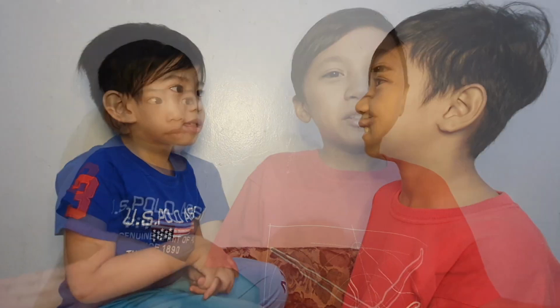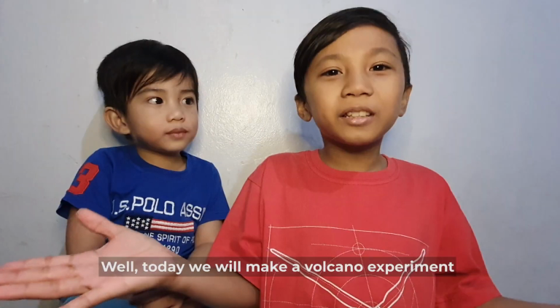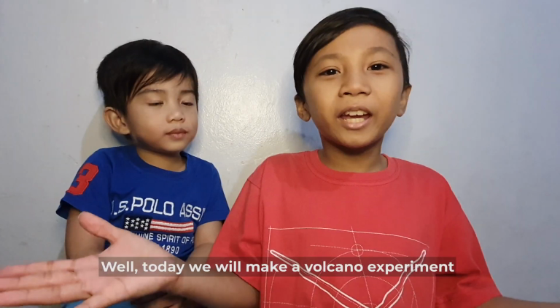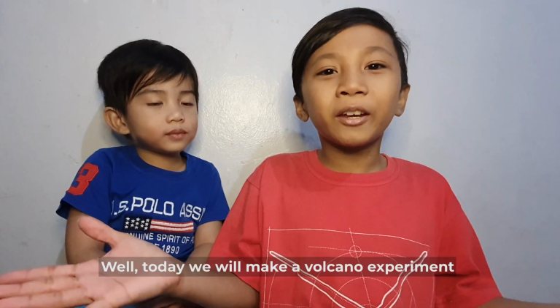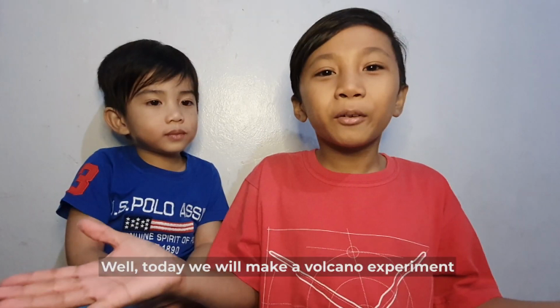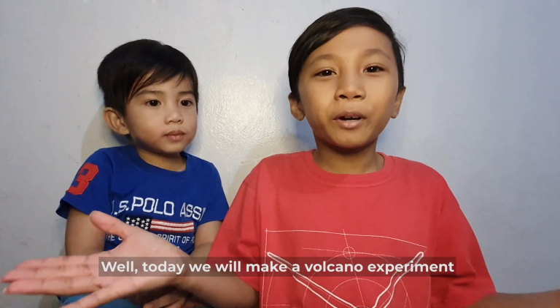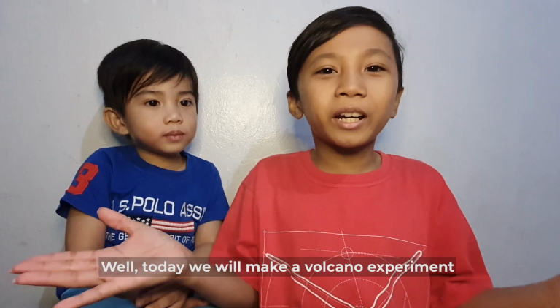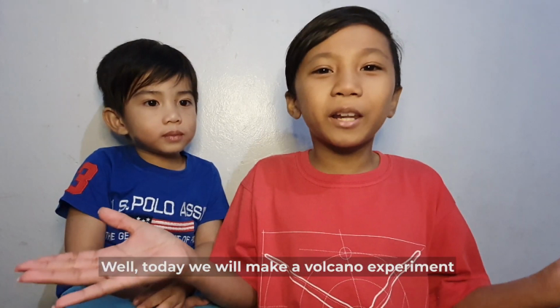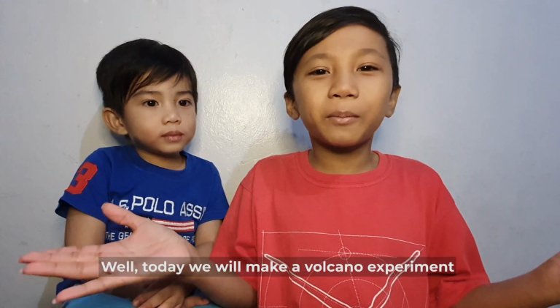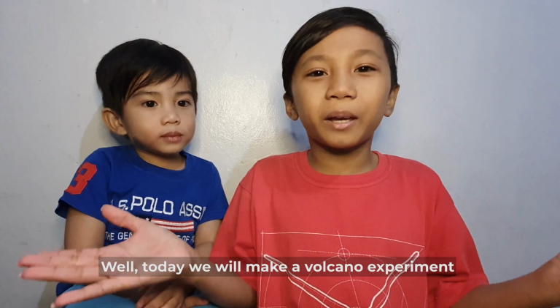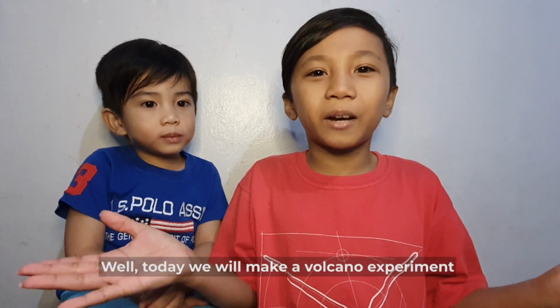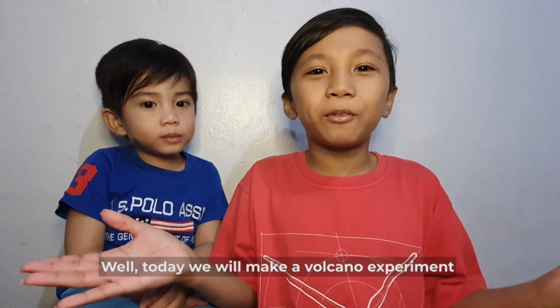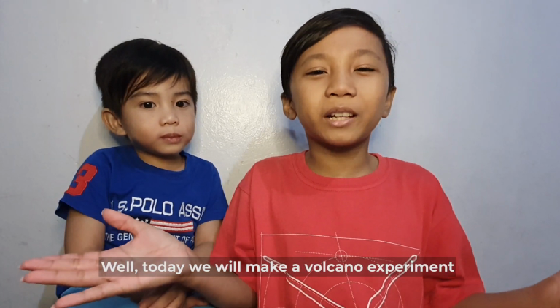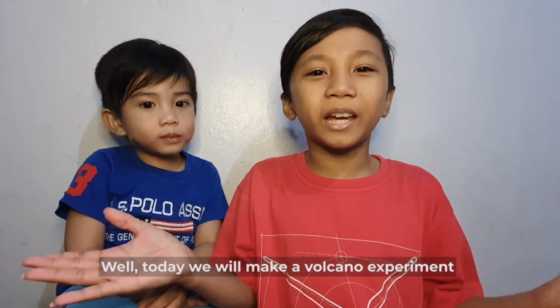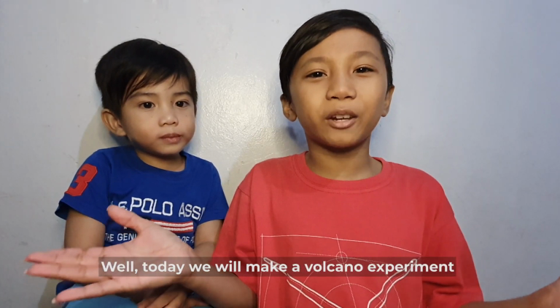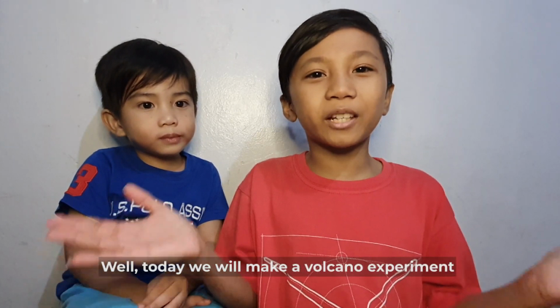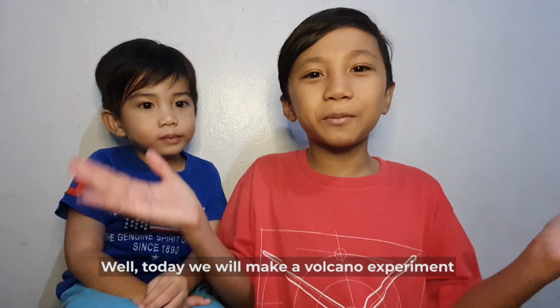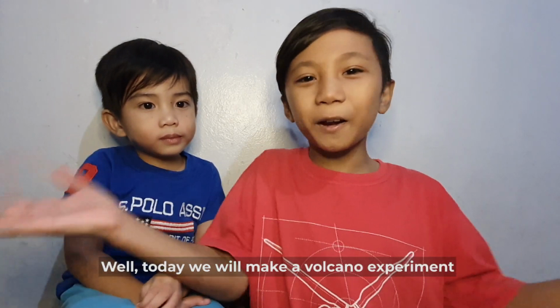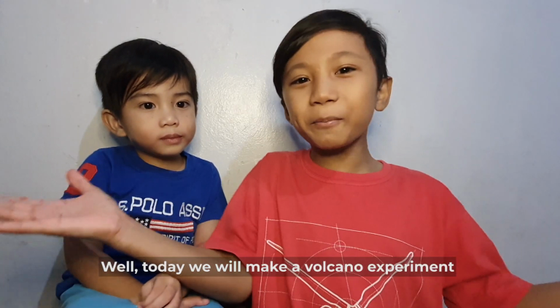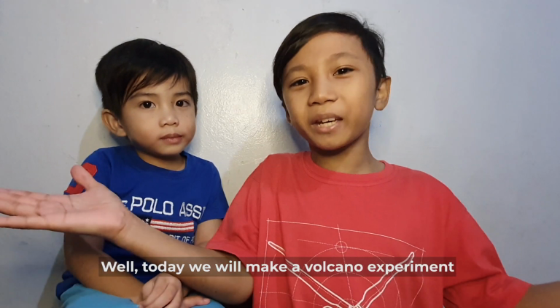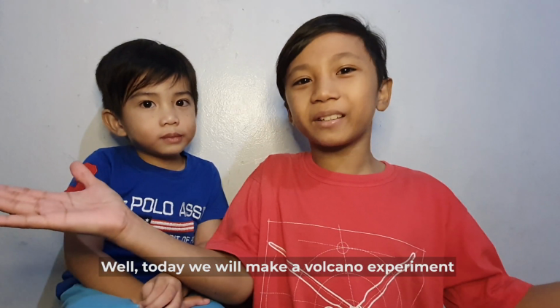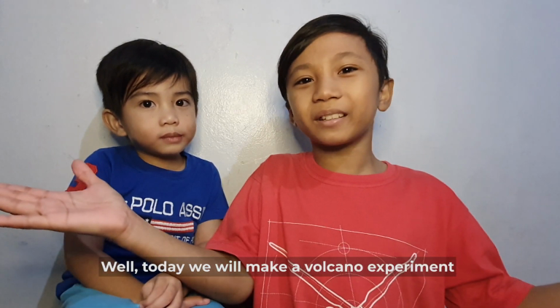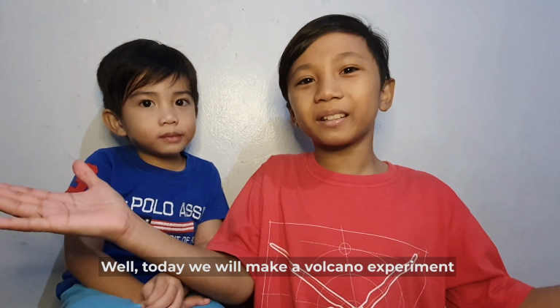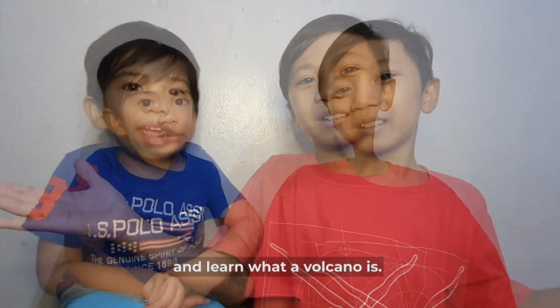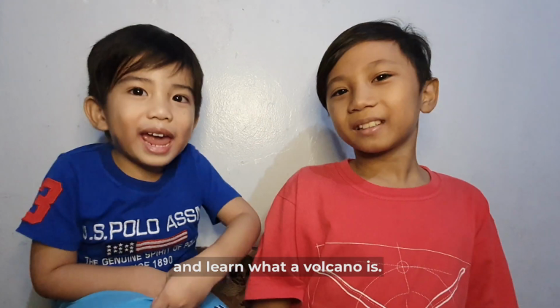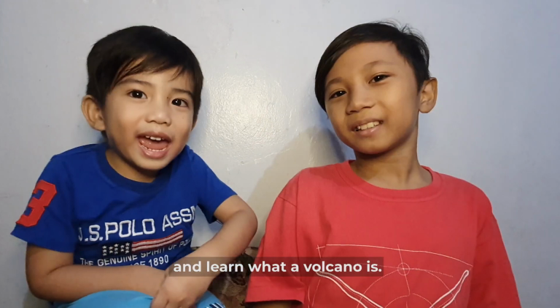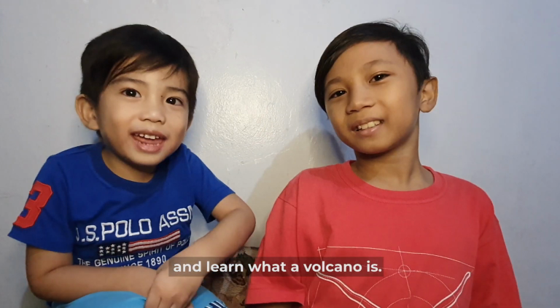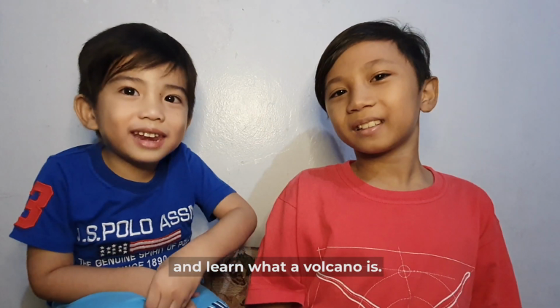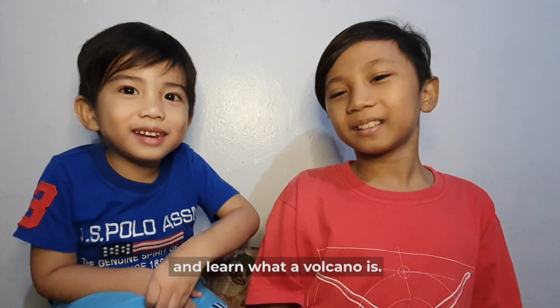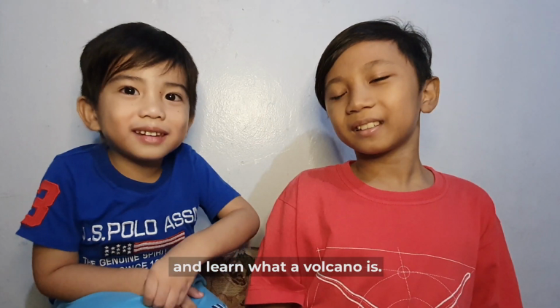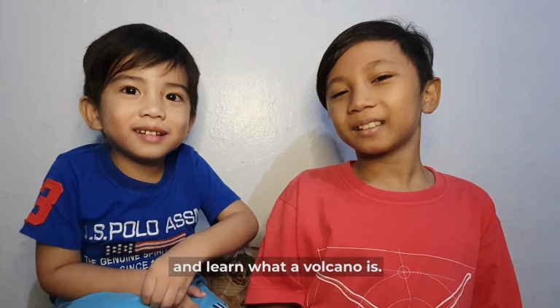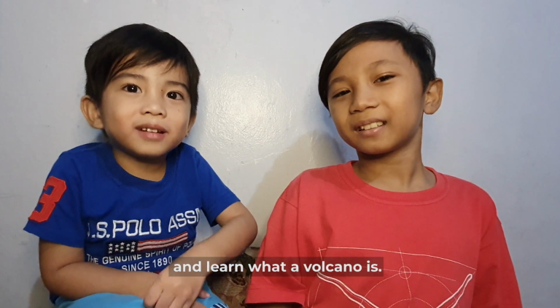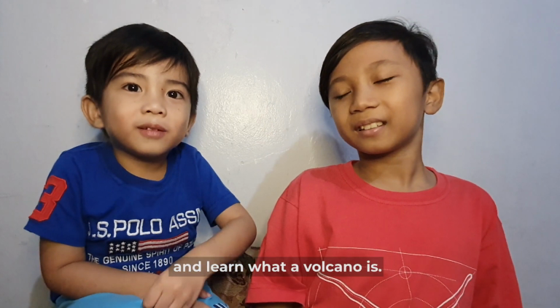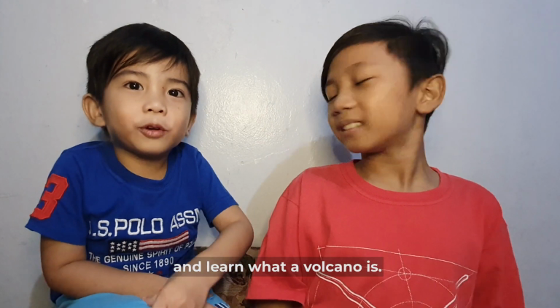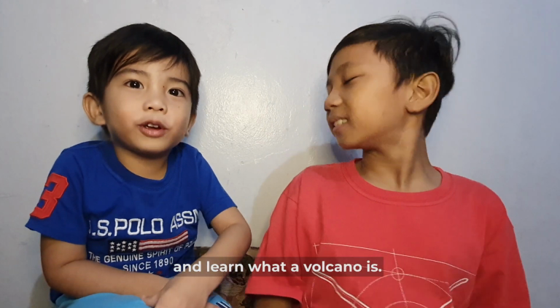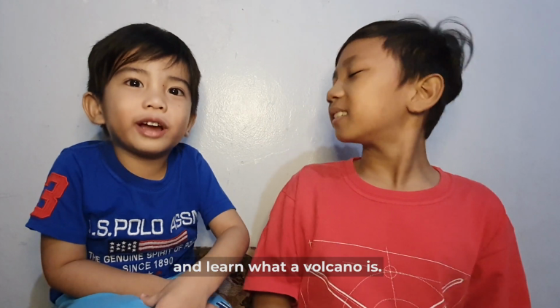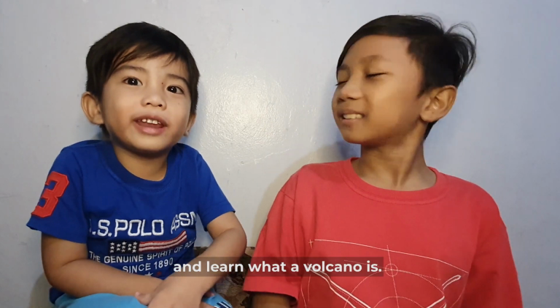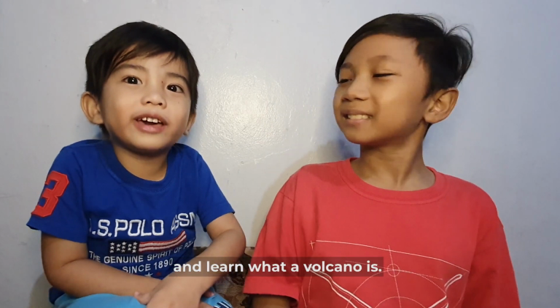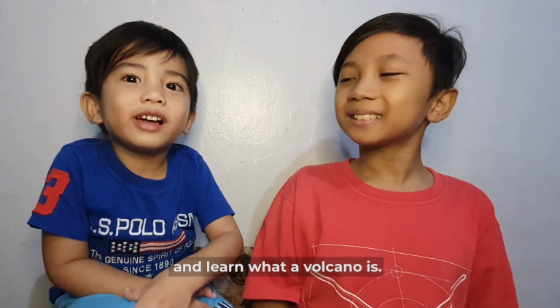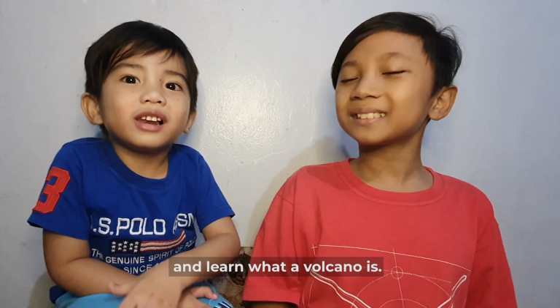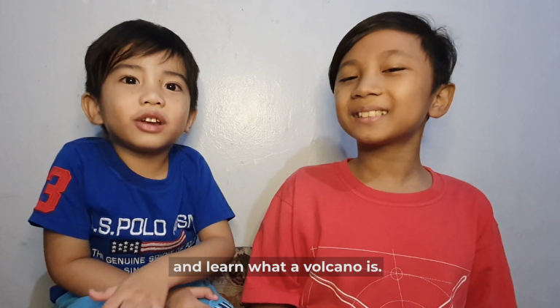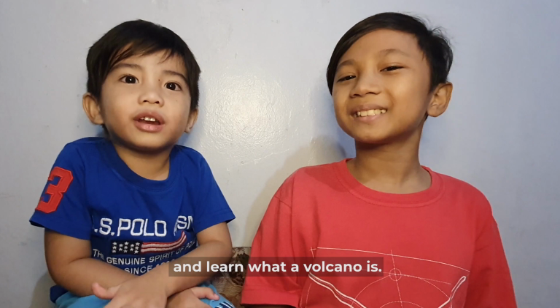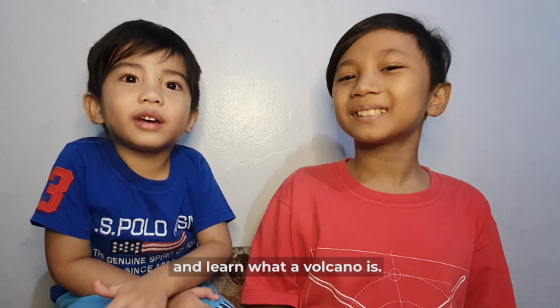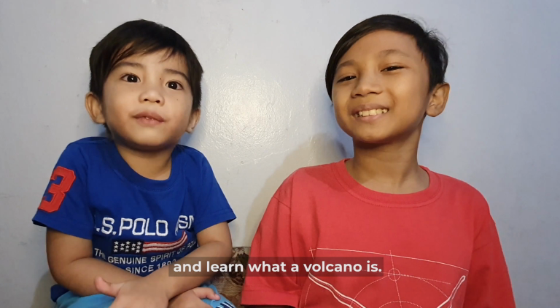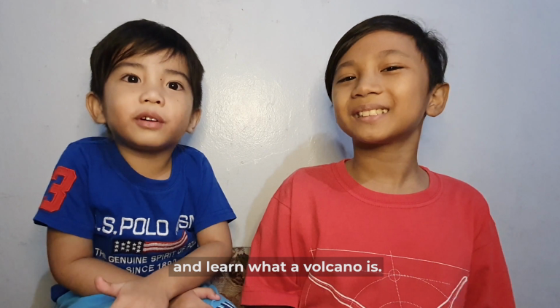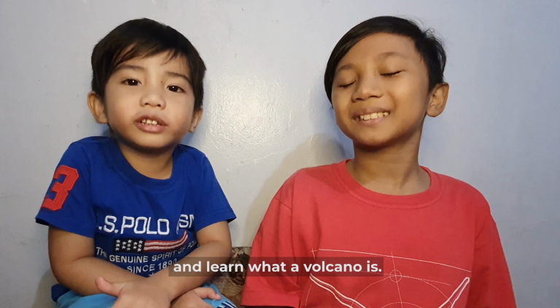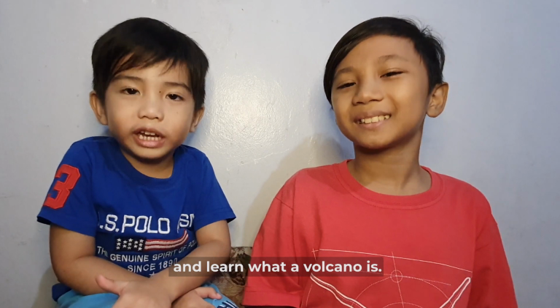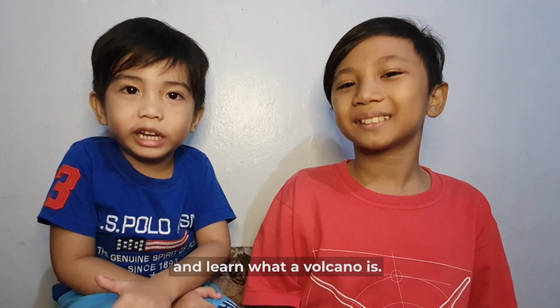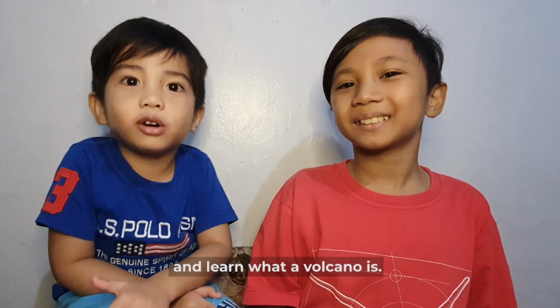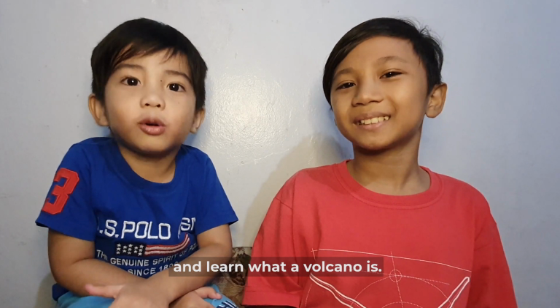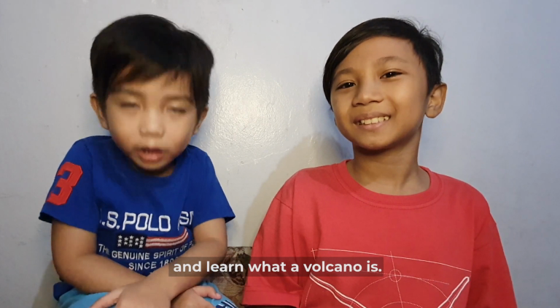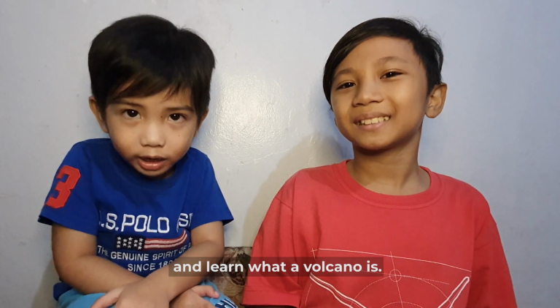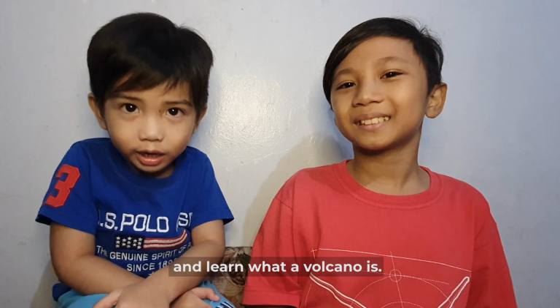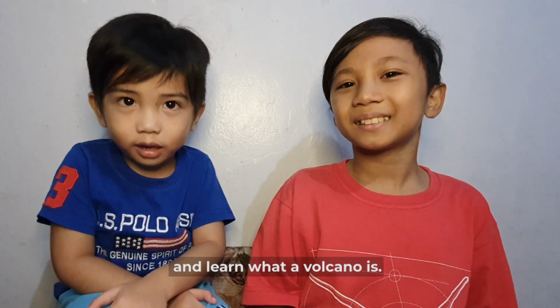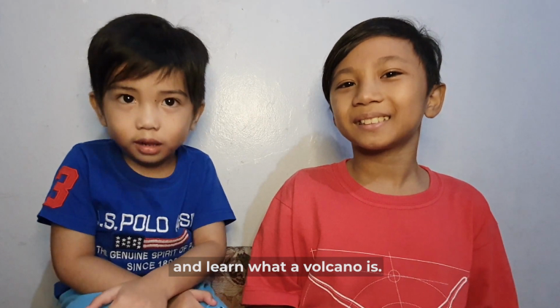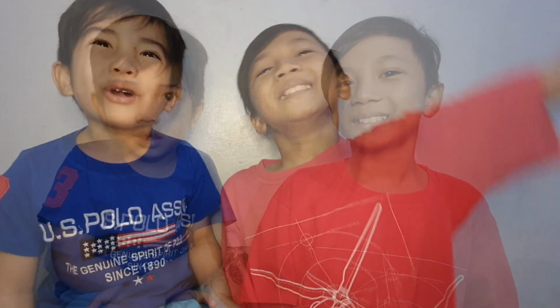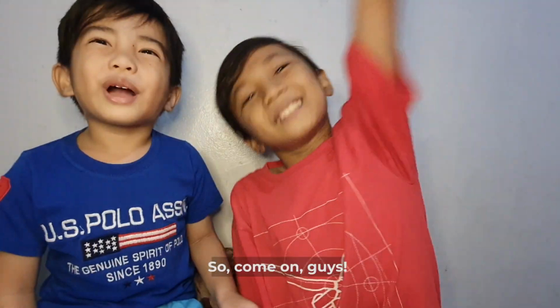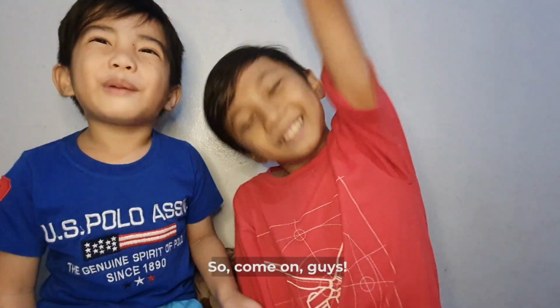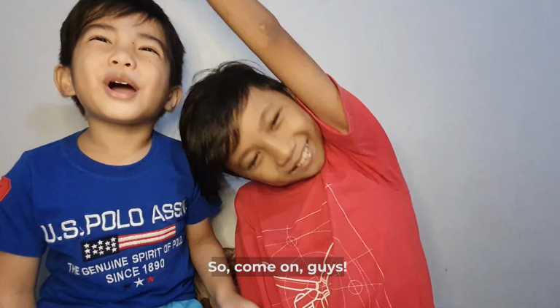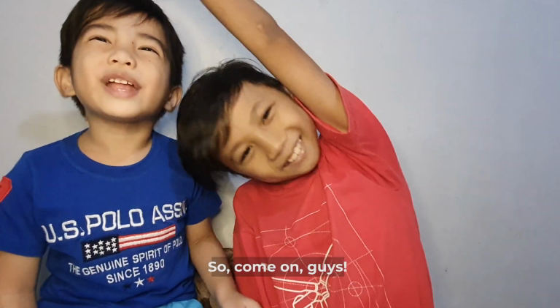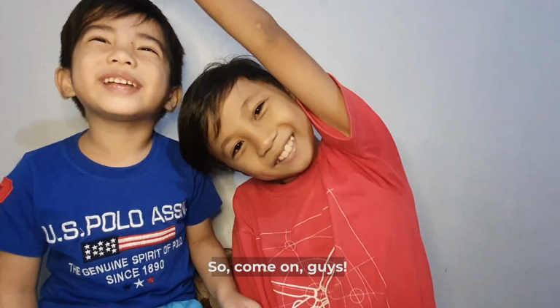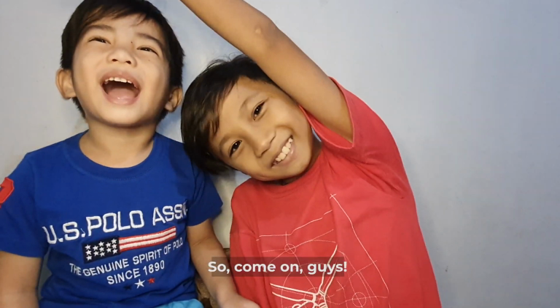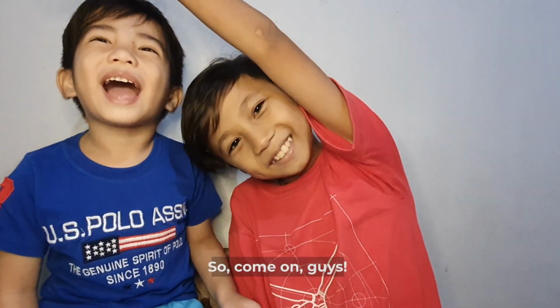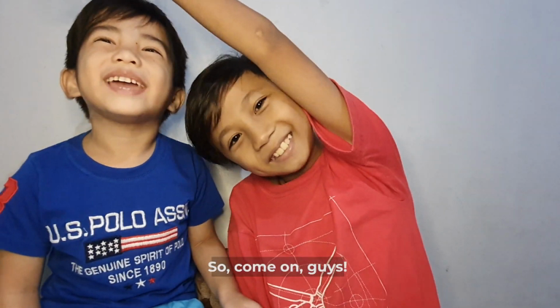Today we're gonna make a volcano experiment! And we're gonna learn about a volcano! So come on guys!